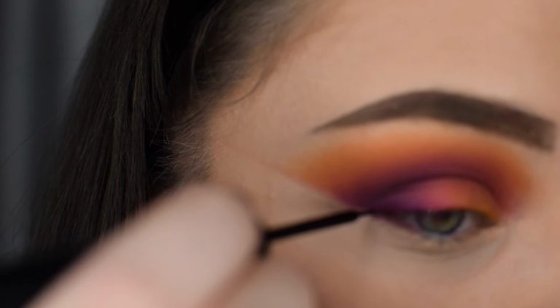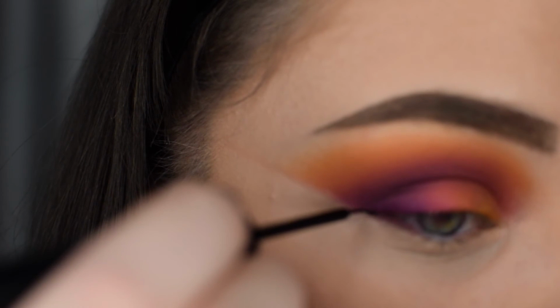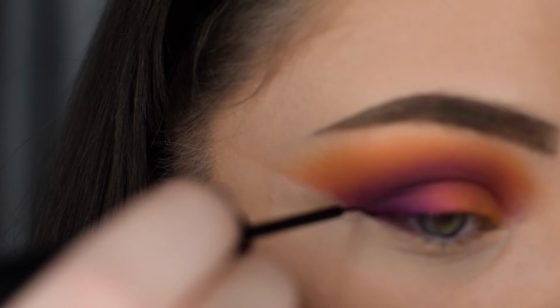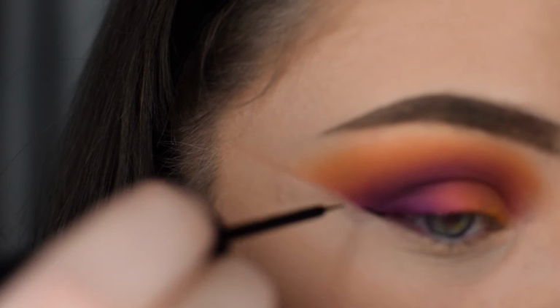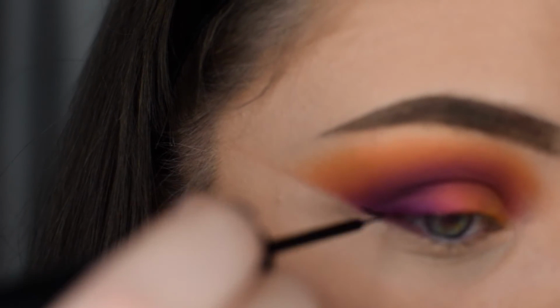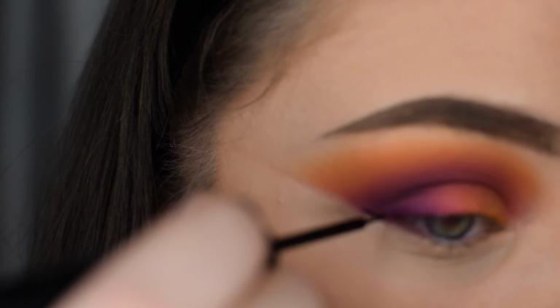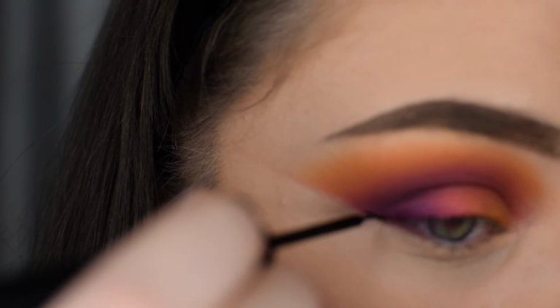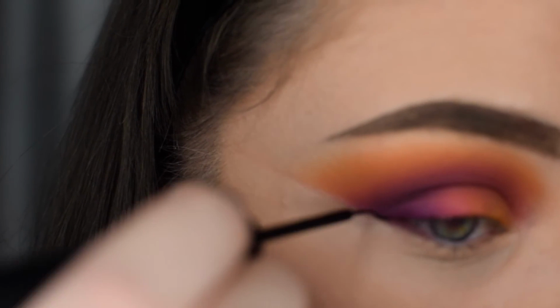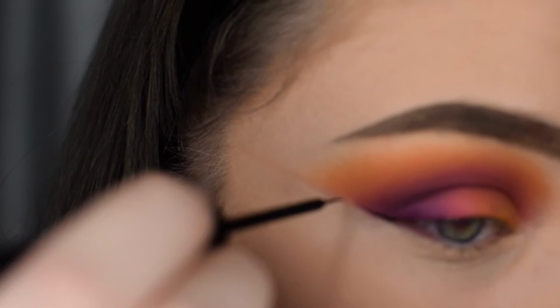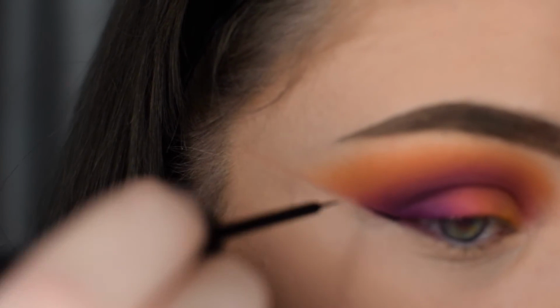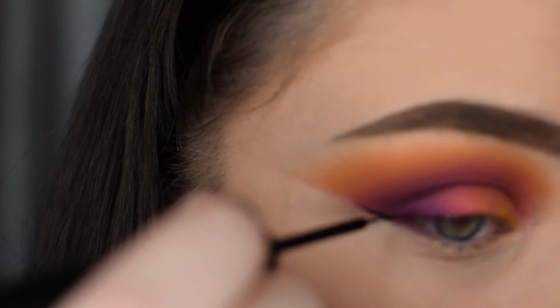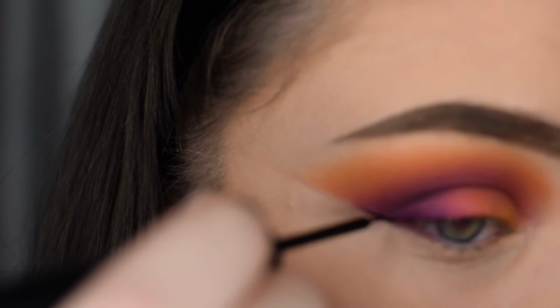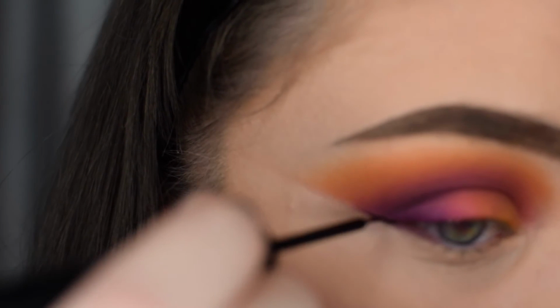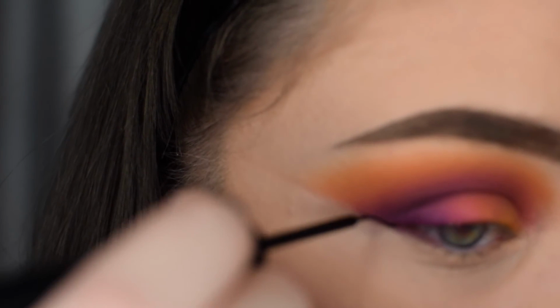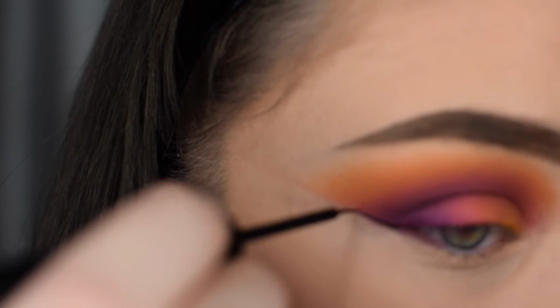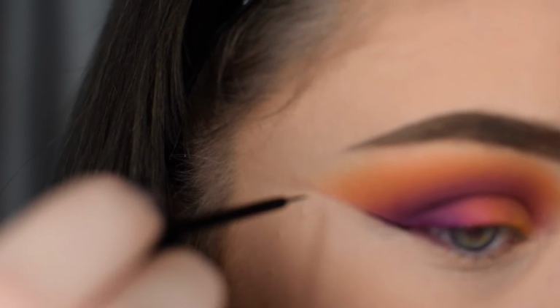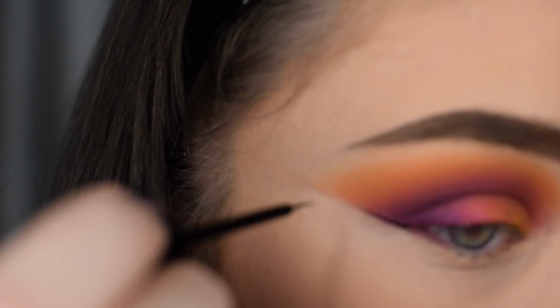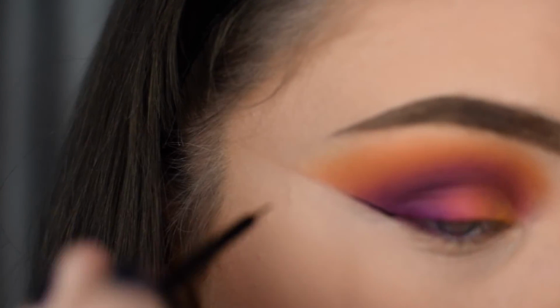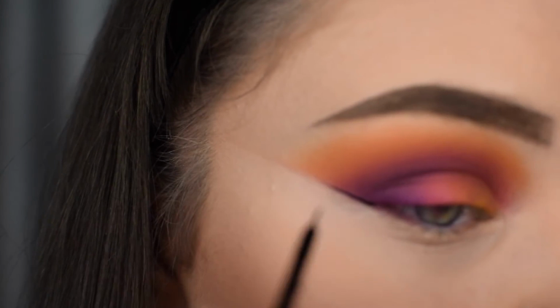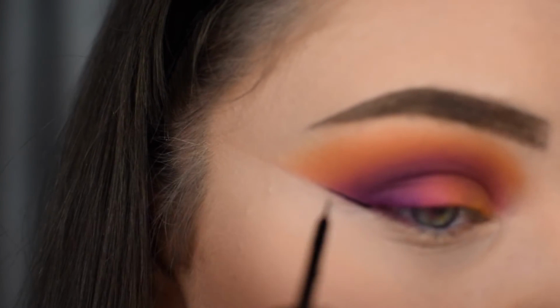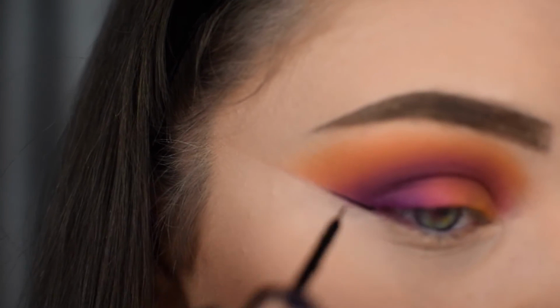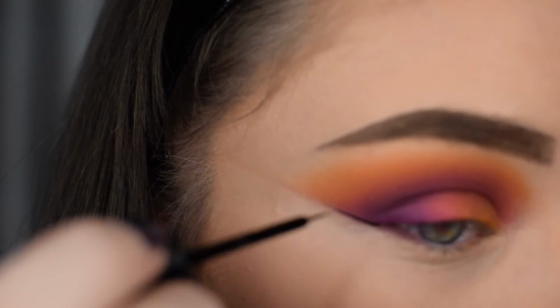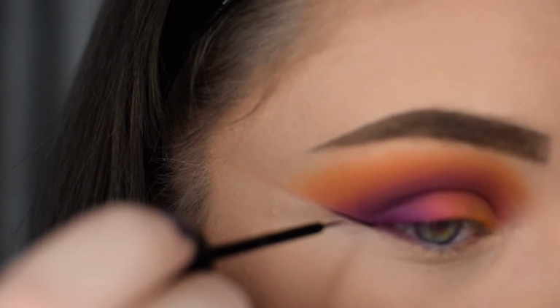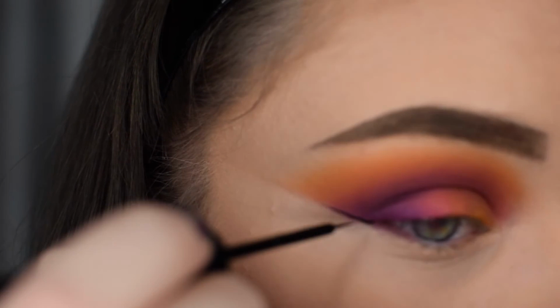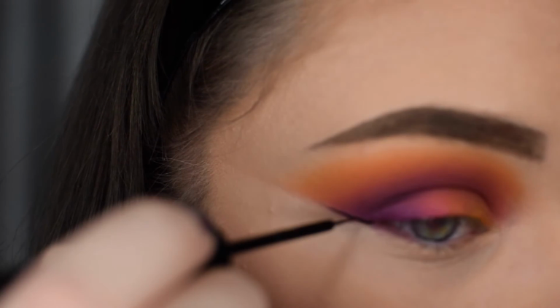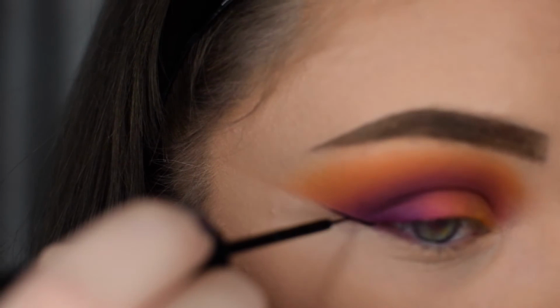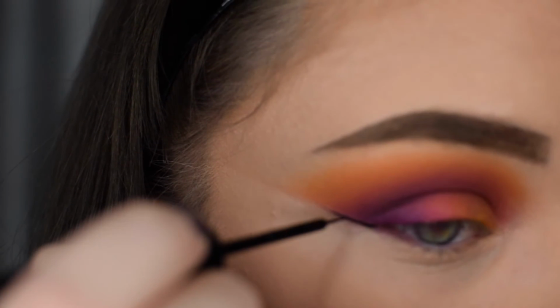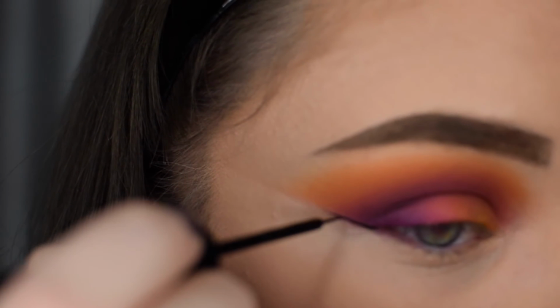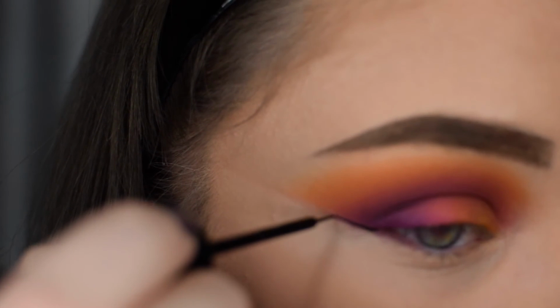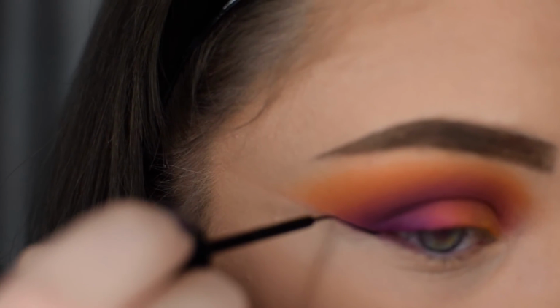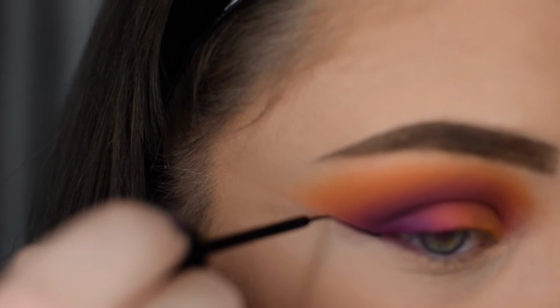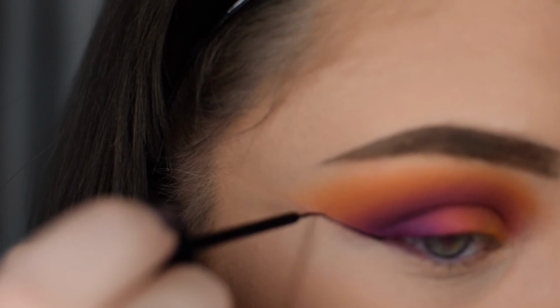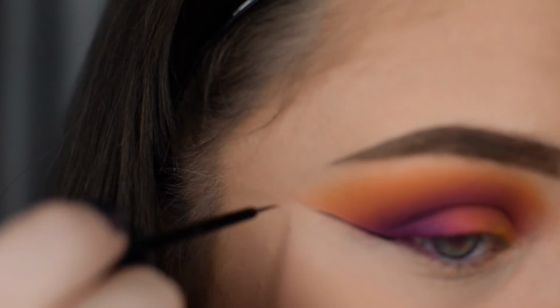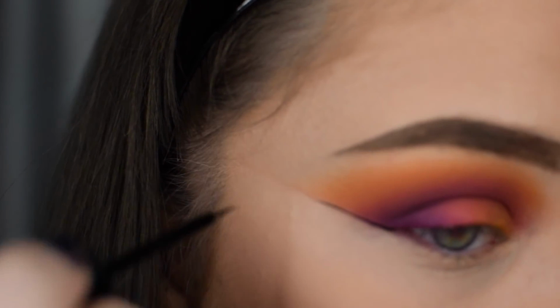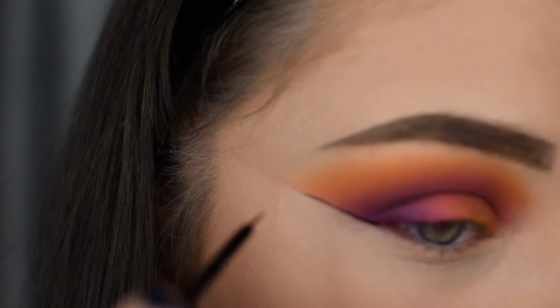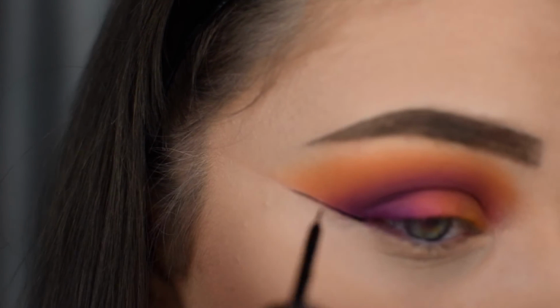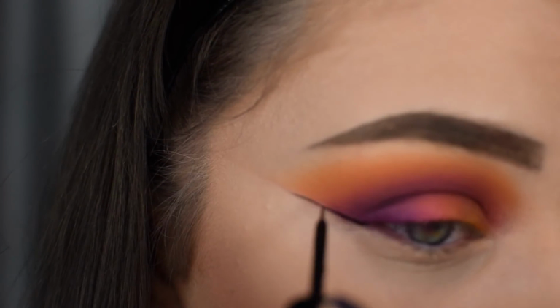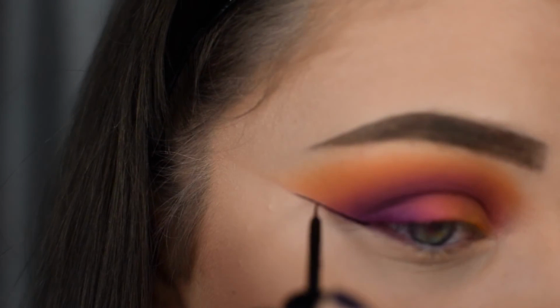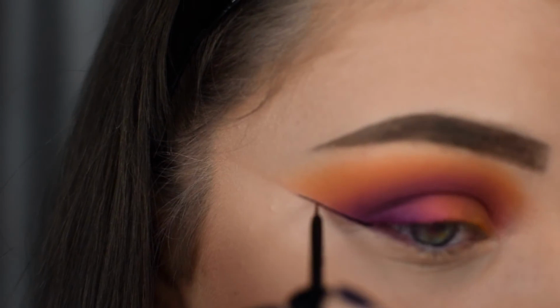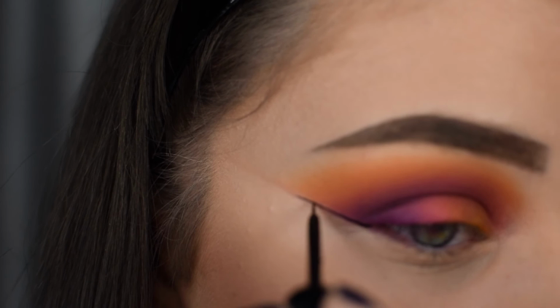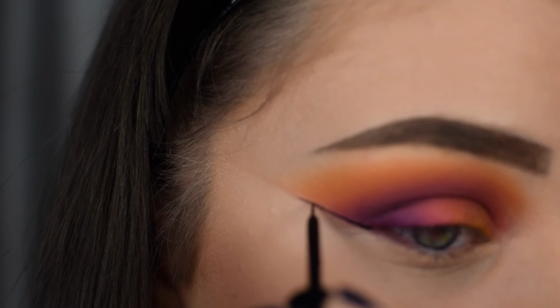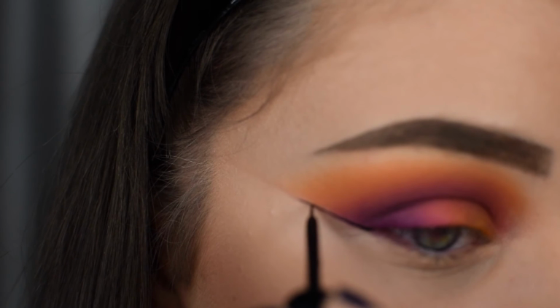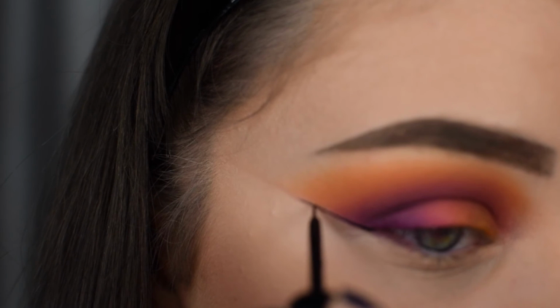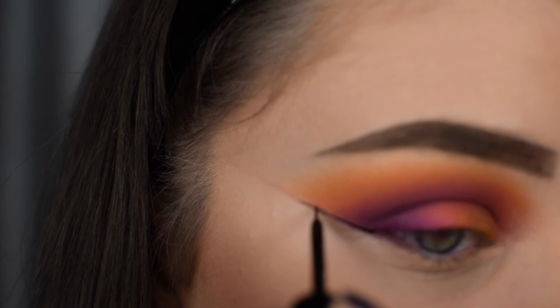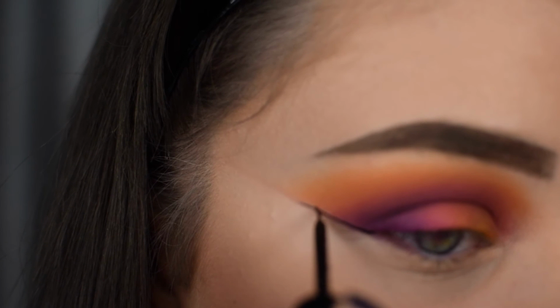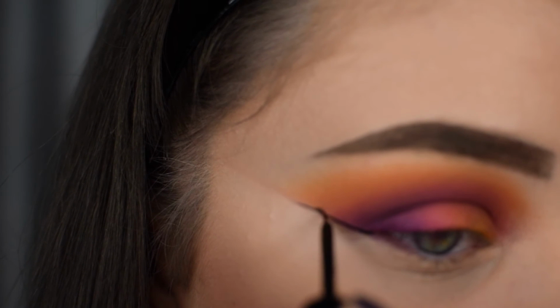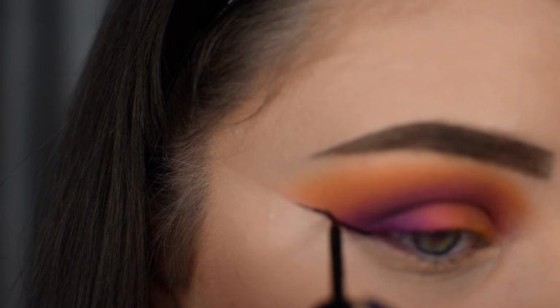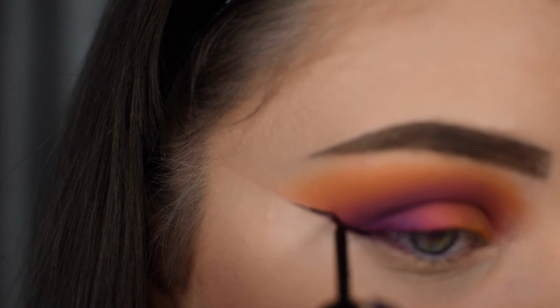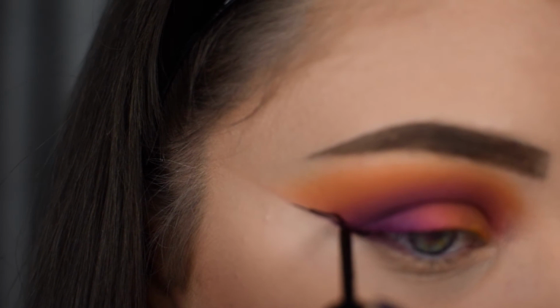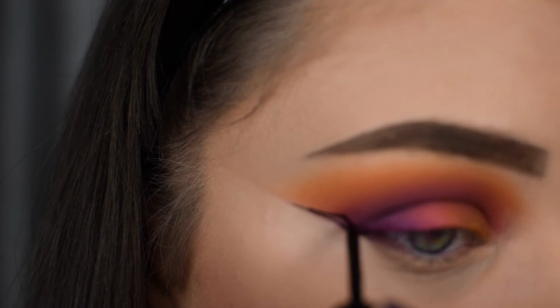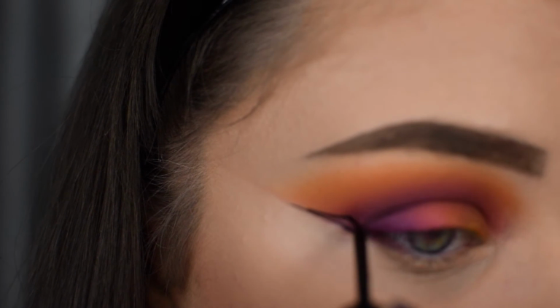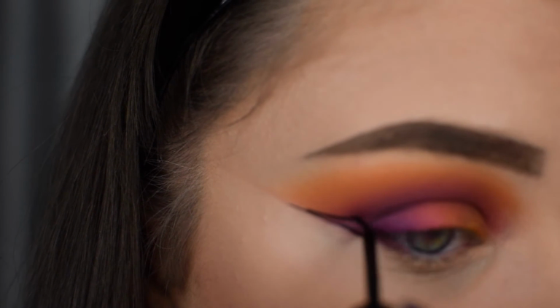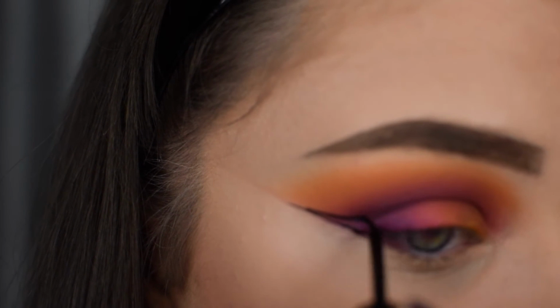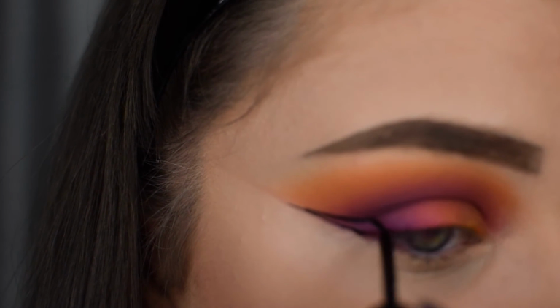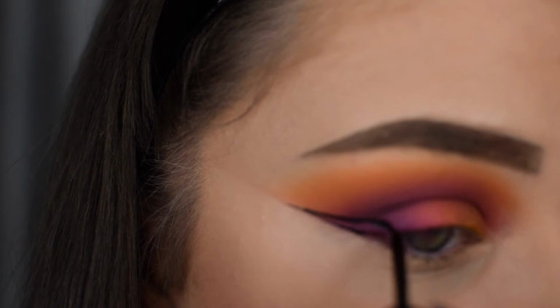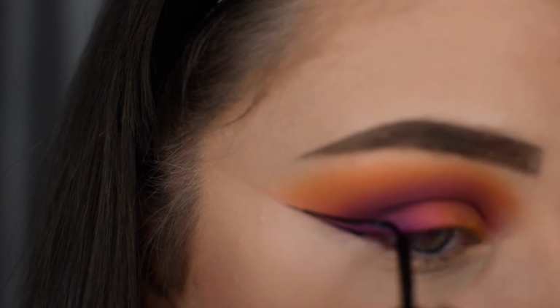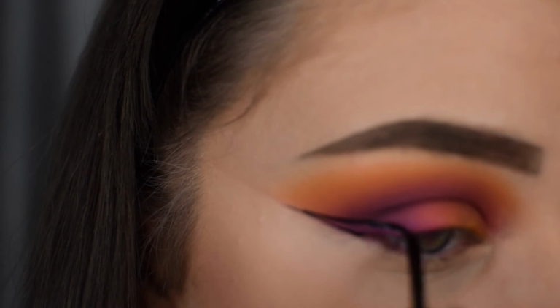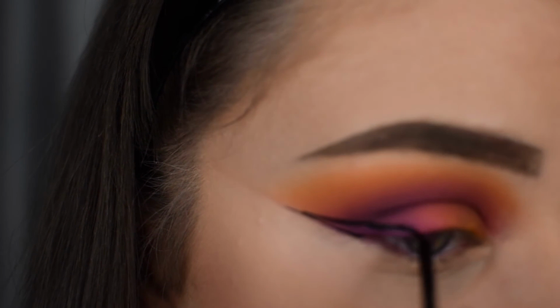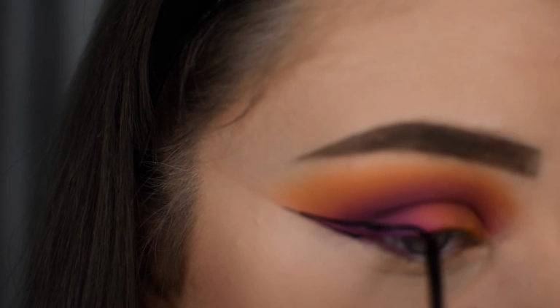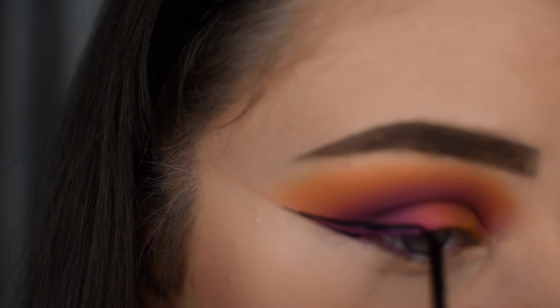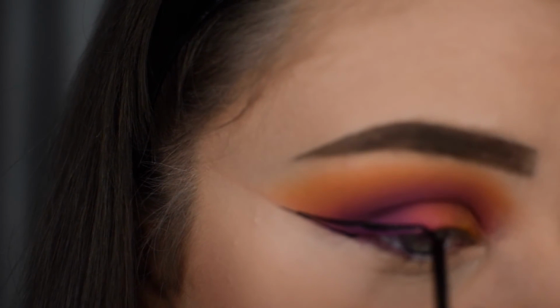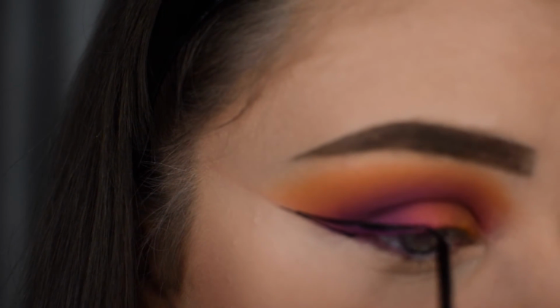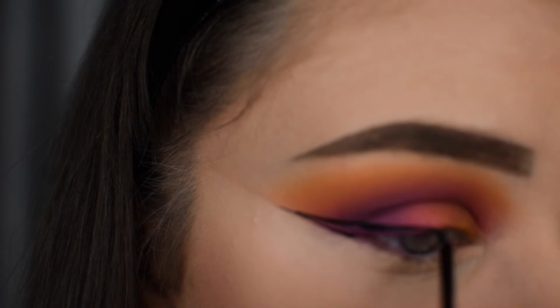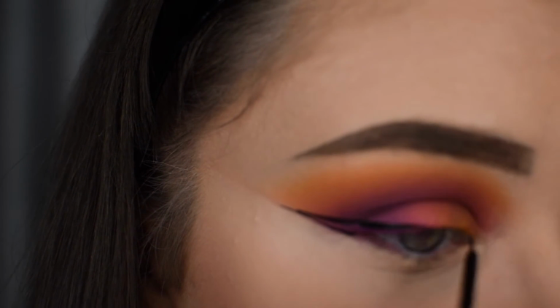After cleaning up that edge, I'm then going on to winged liner. The liner I'm using today is the NYX Cosmetics Black Liquid Liner.